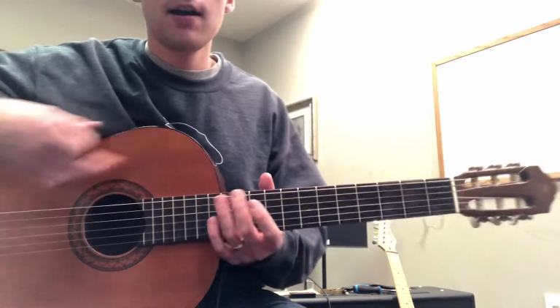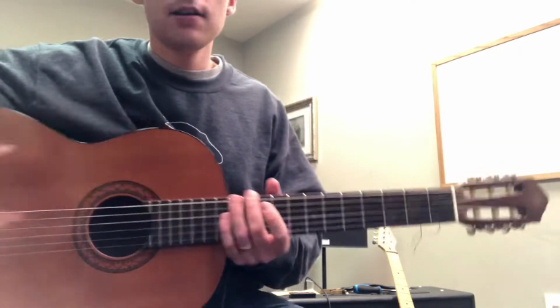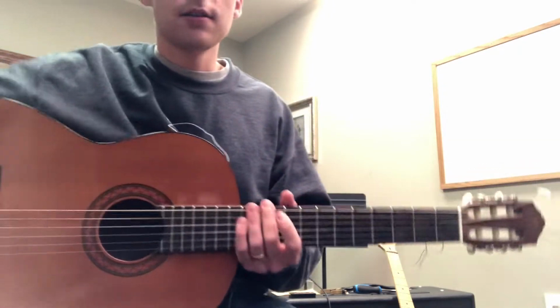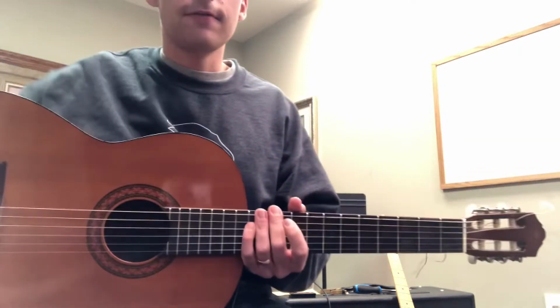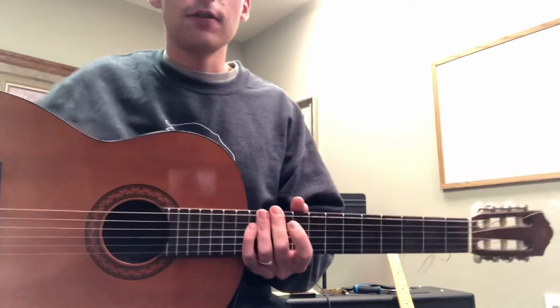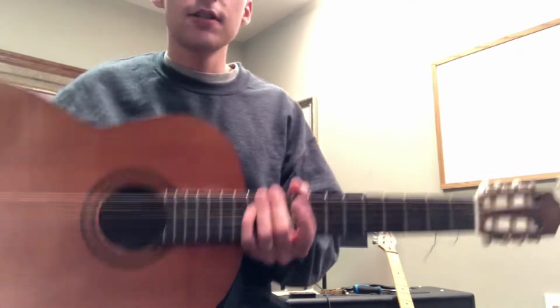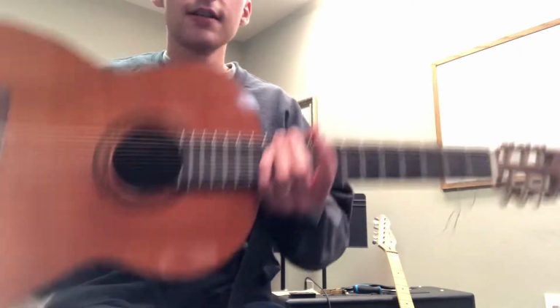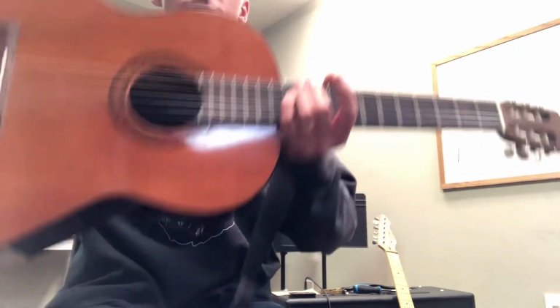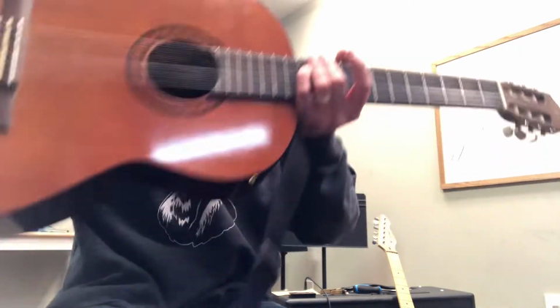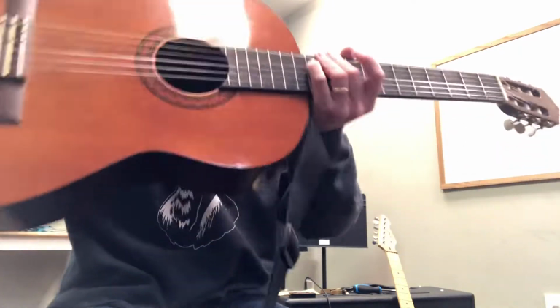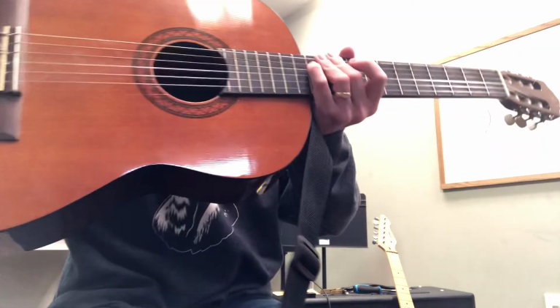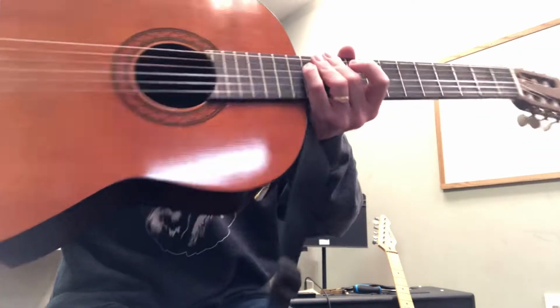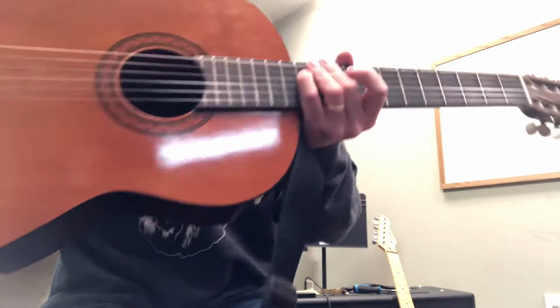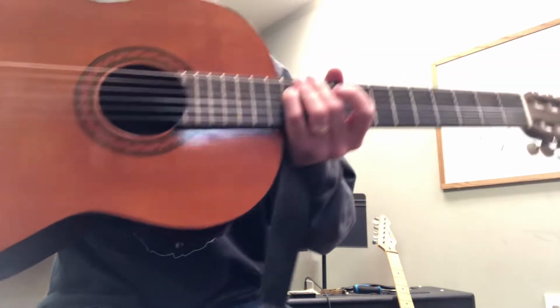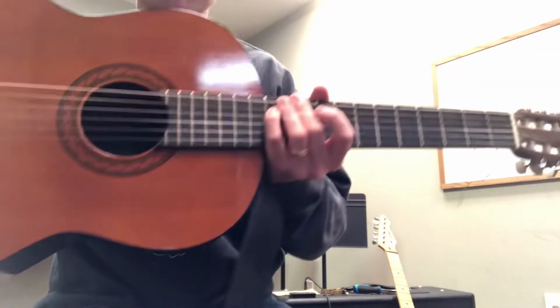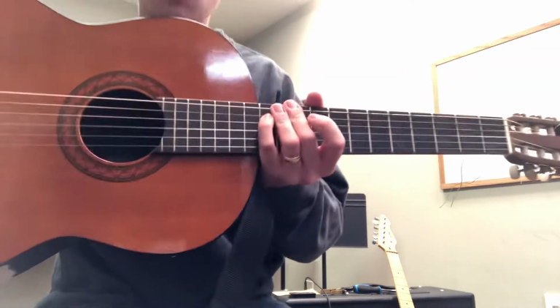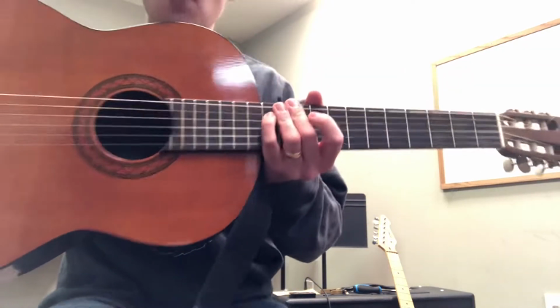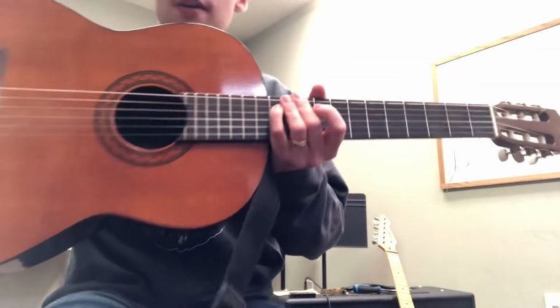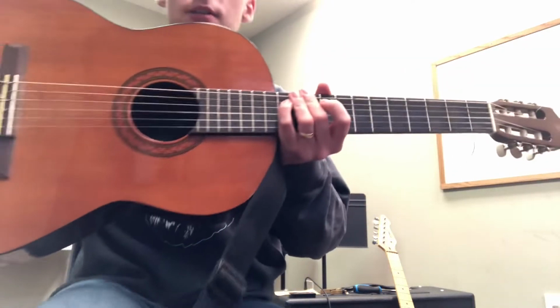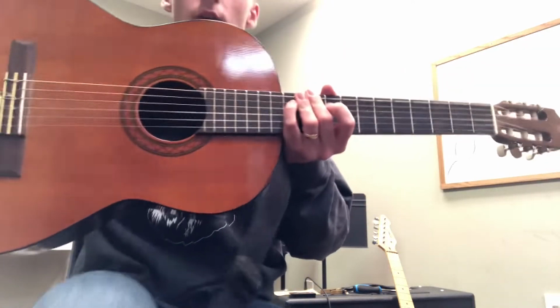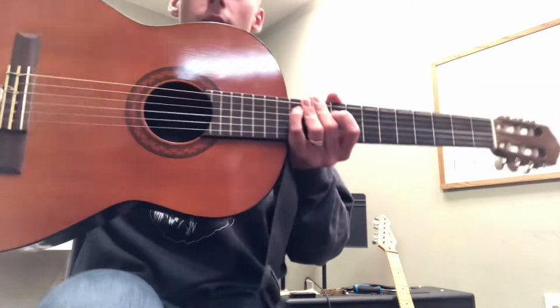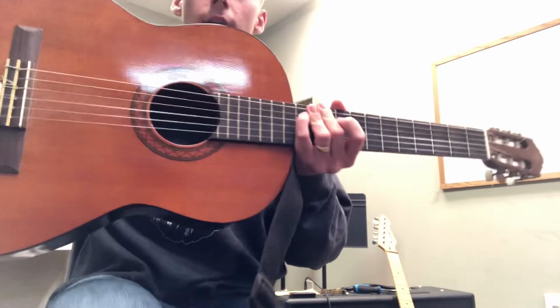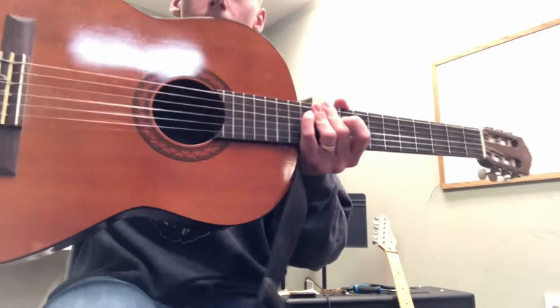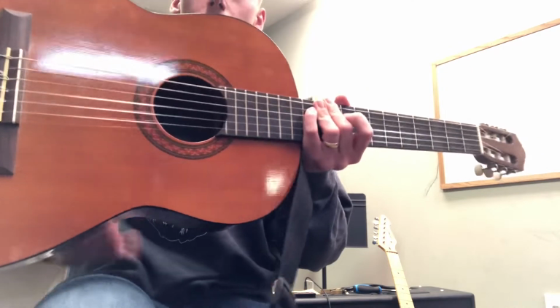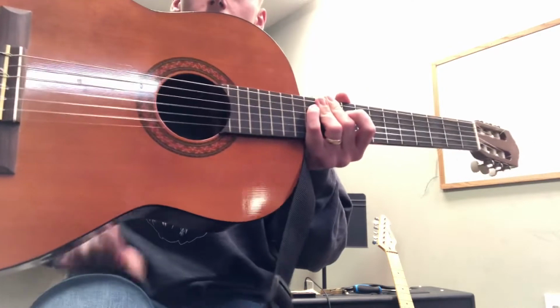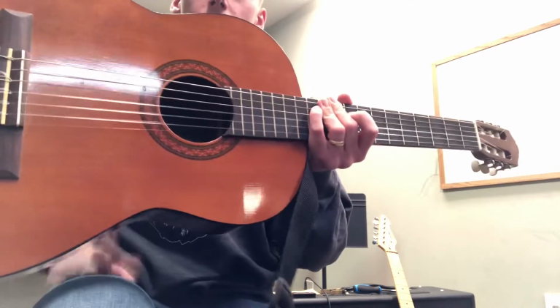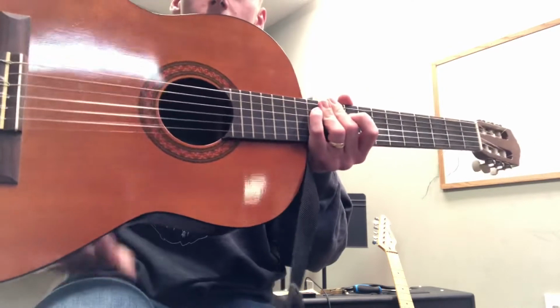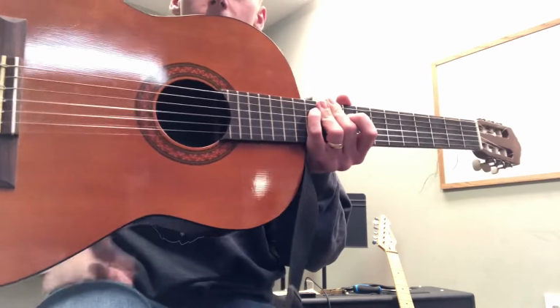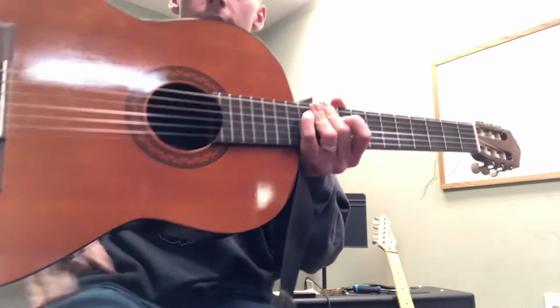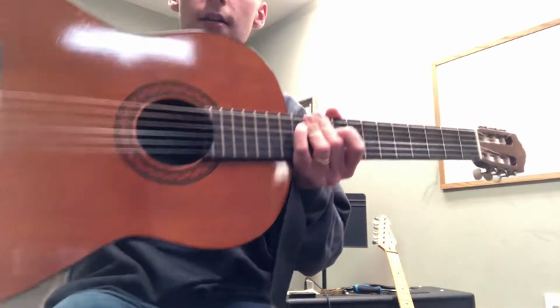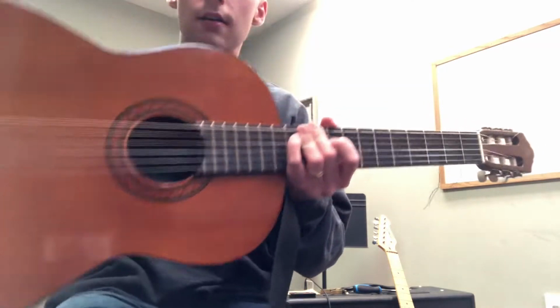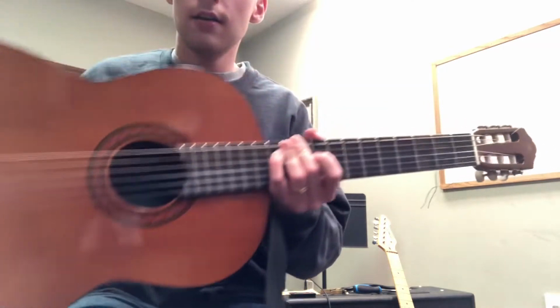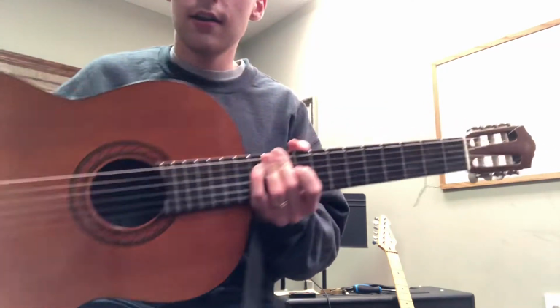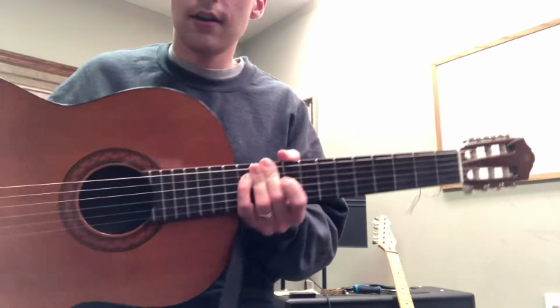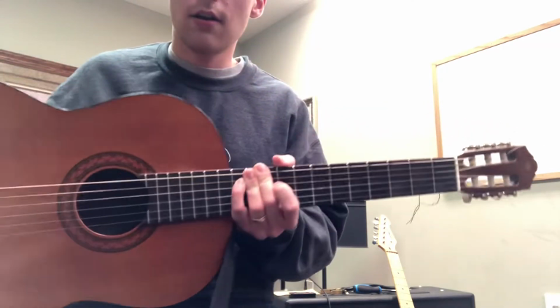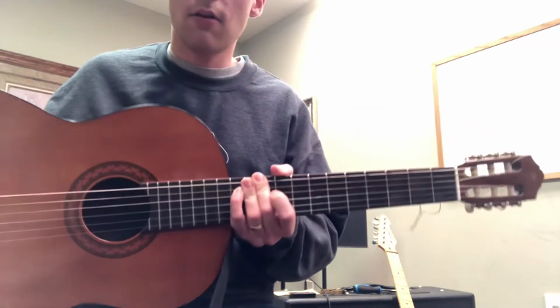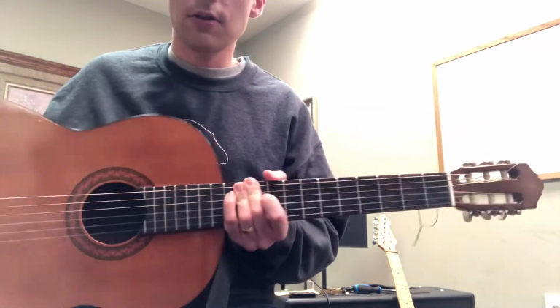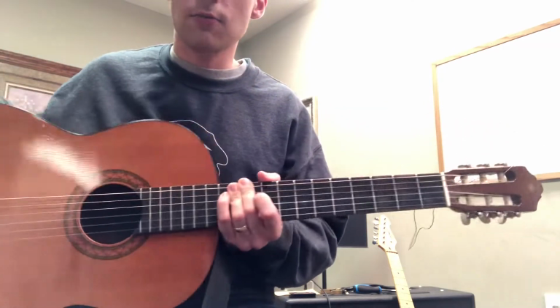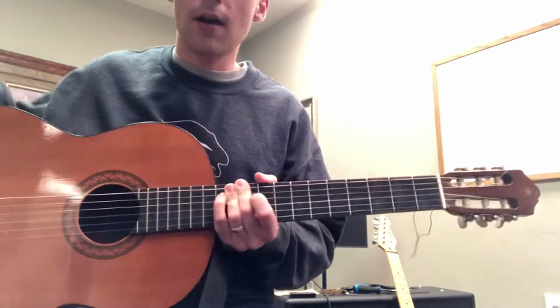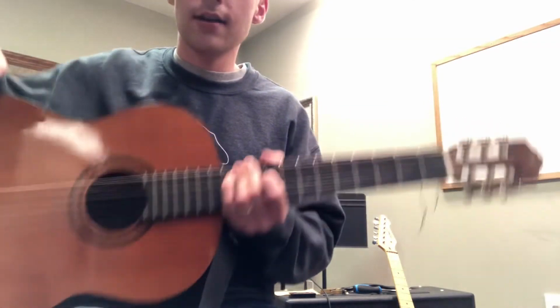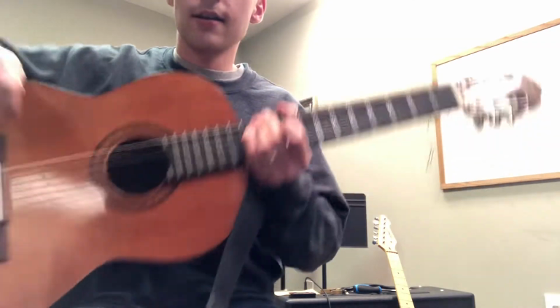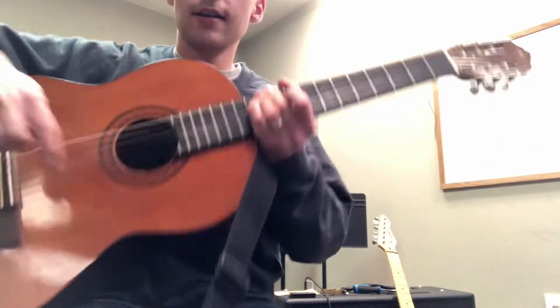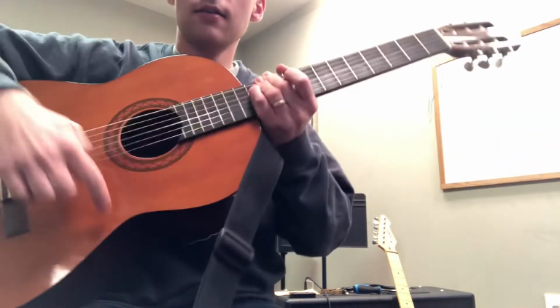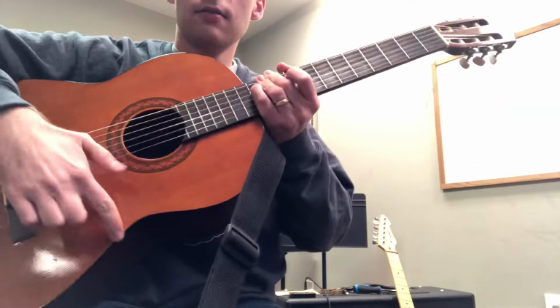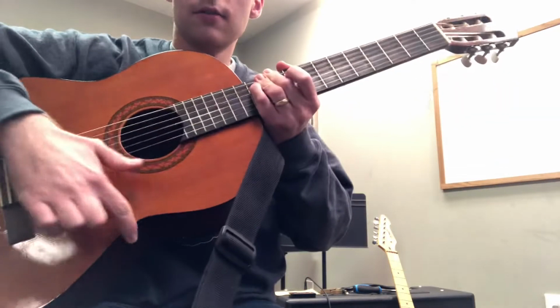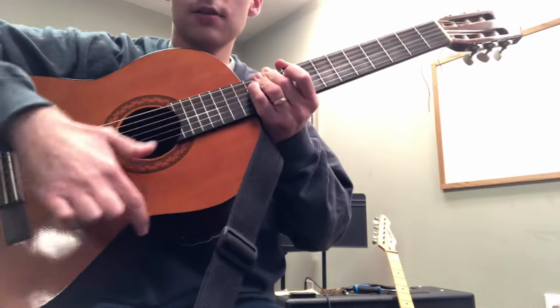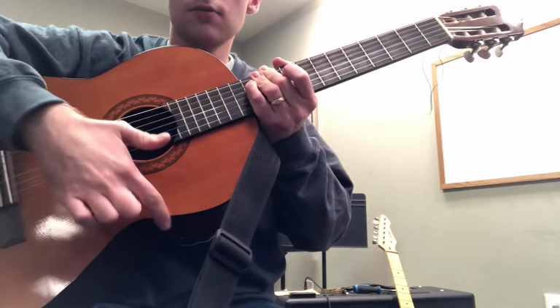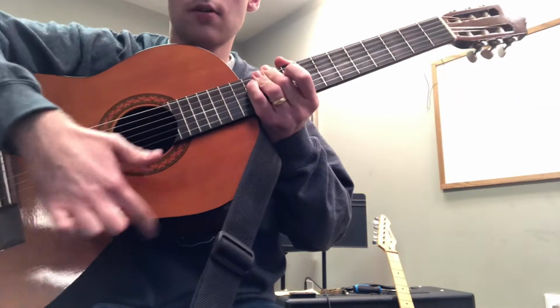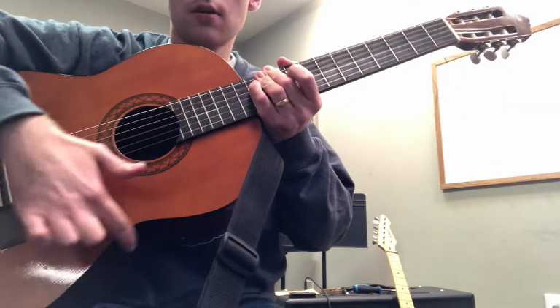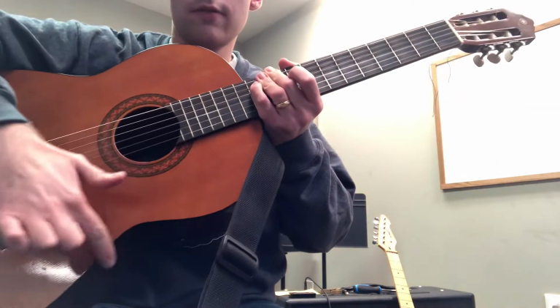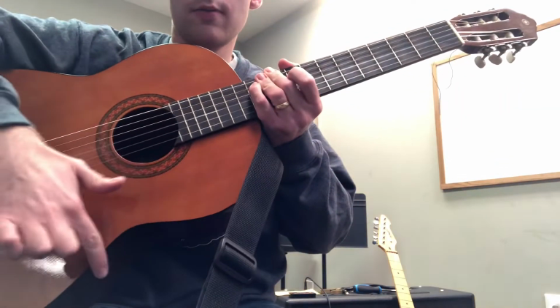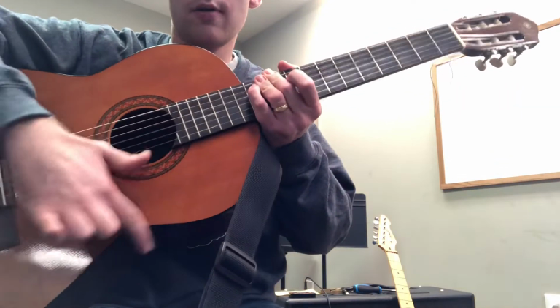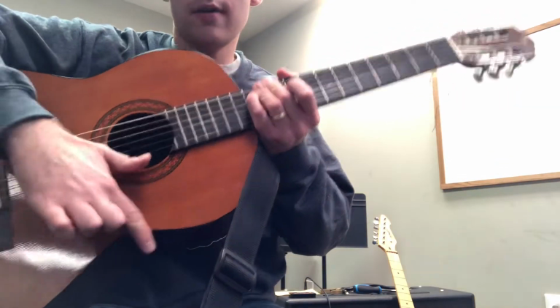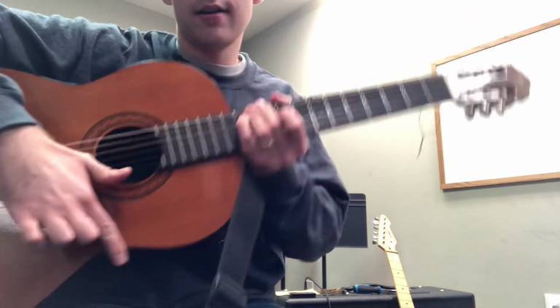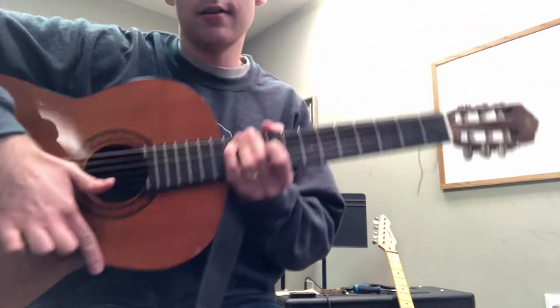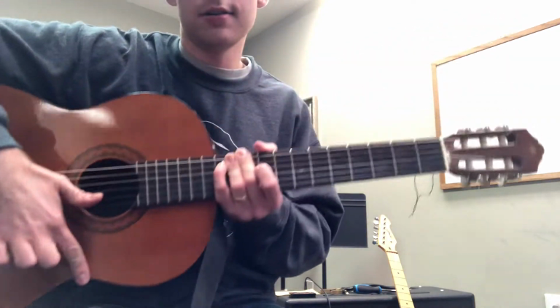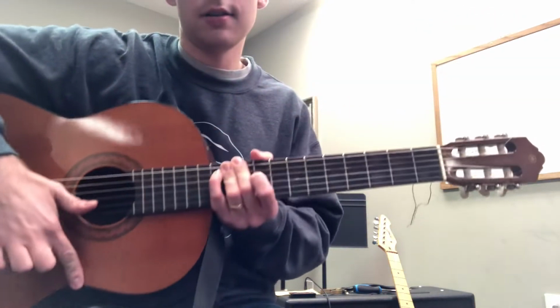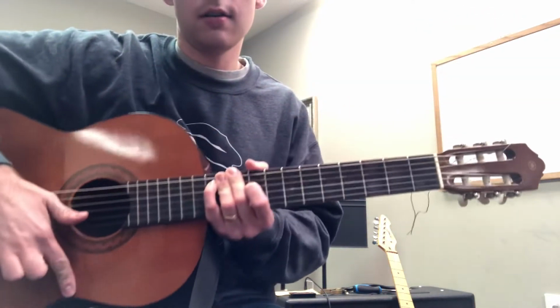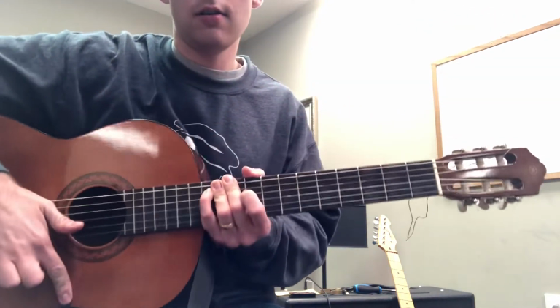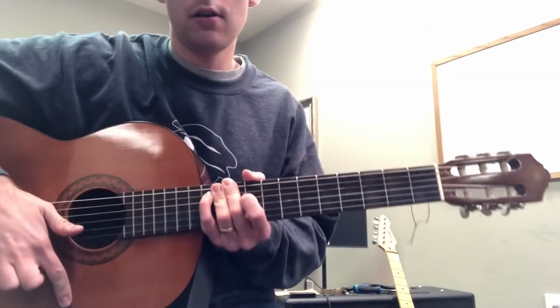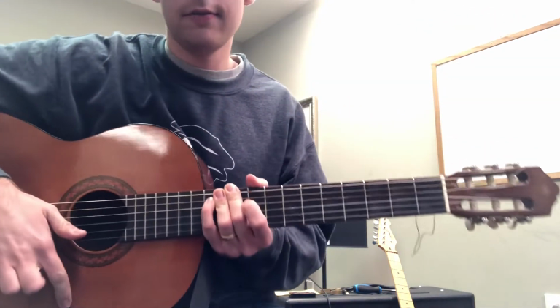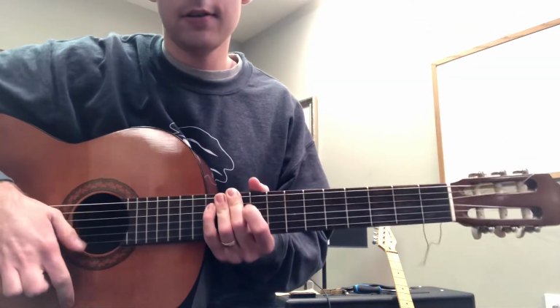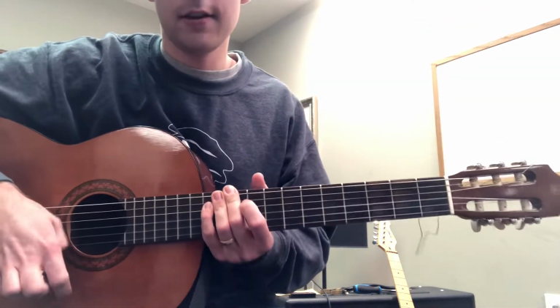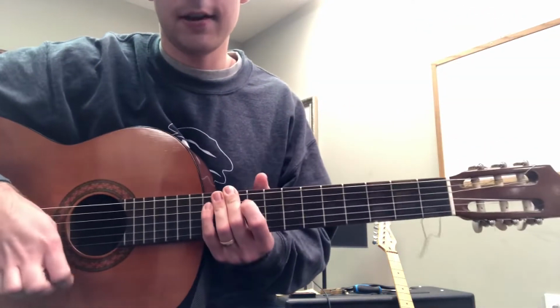First things first, I want you to hold the guitar and put it here on your right knee. This little curved part right here is gonna go over your knee.